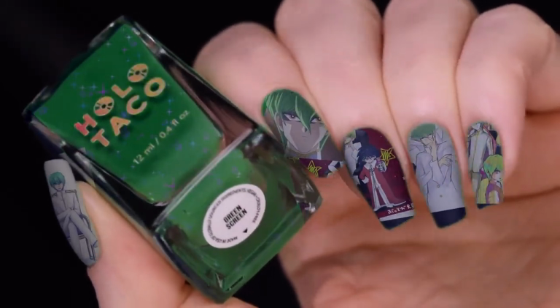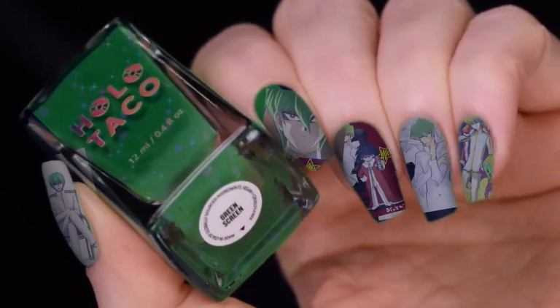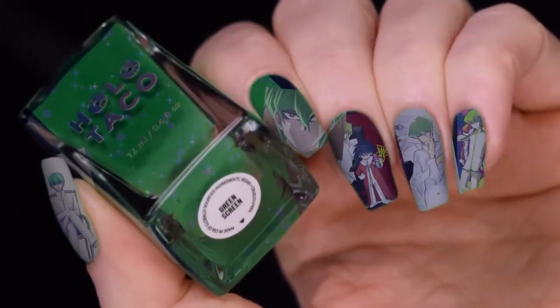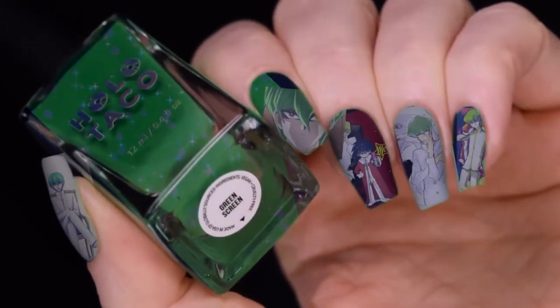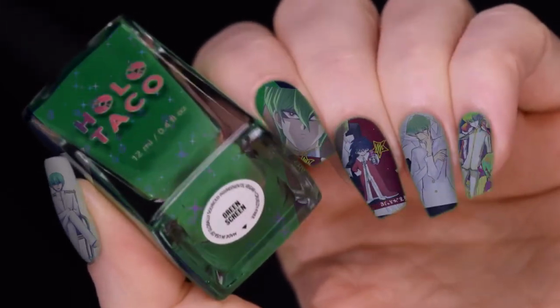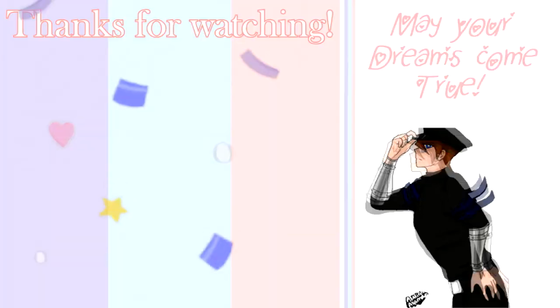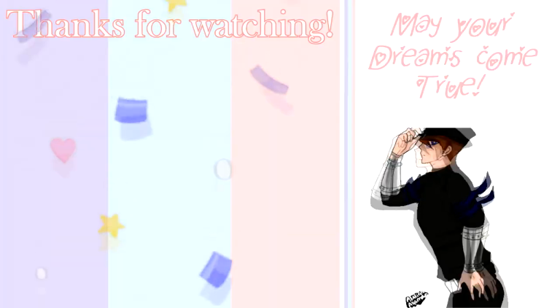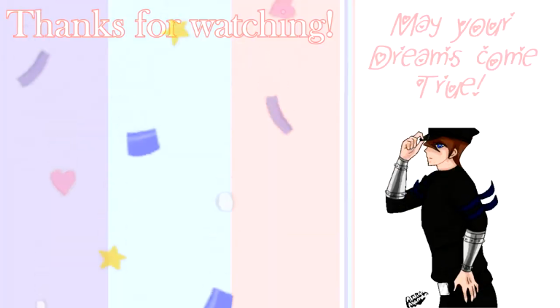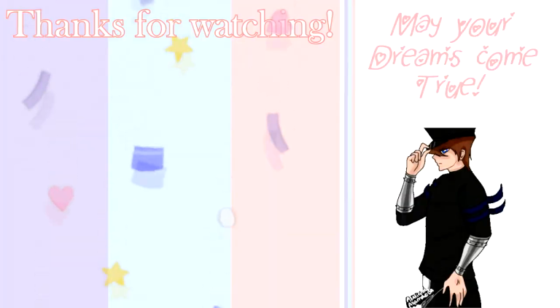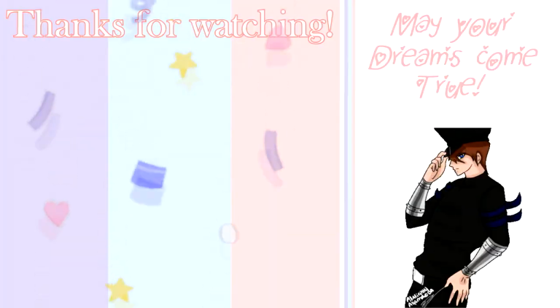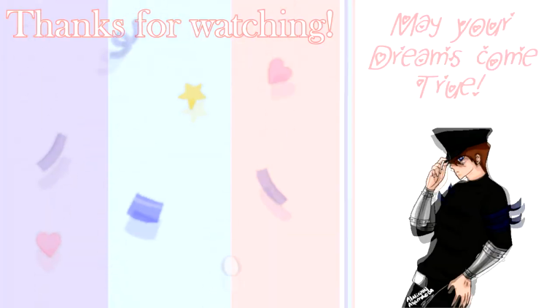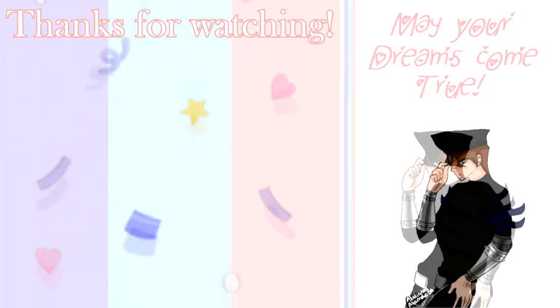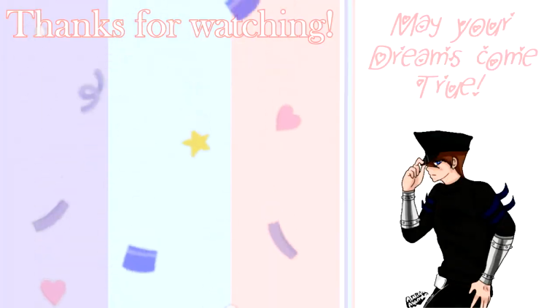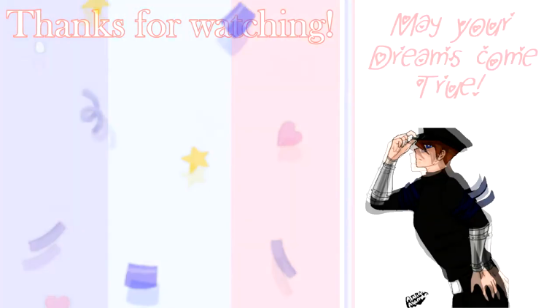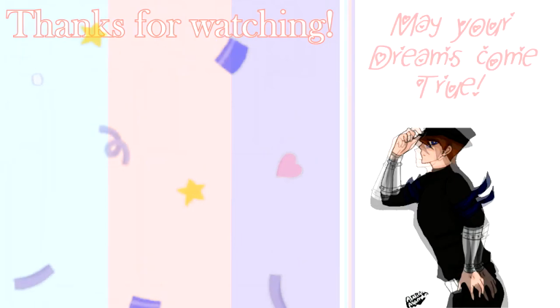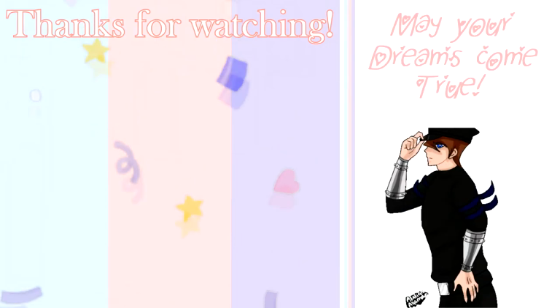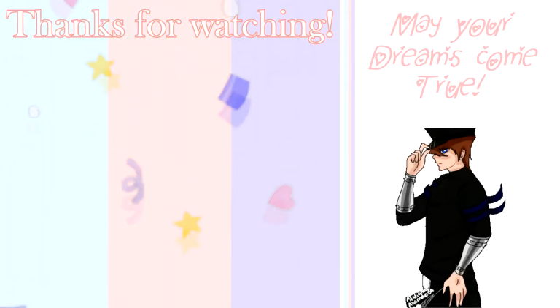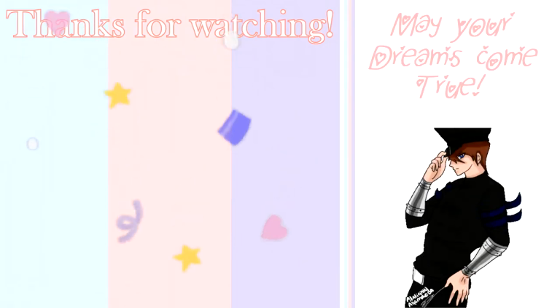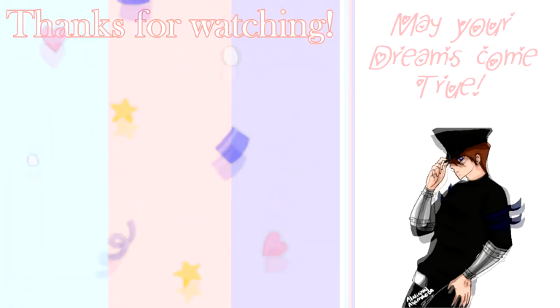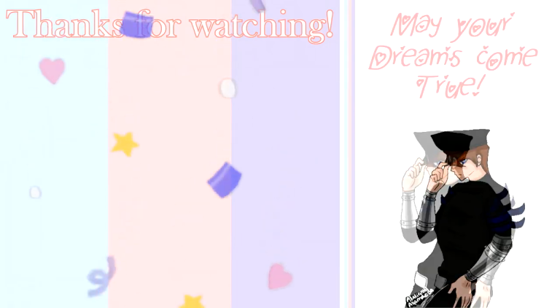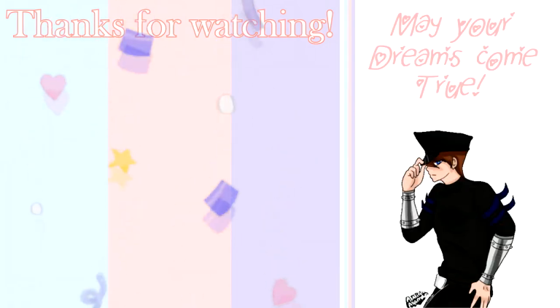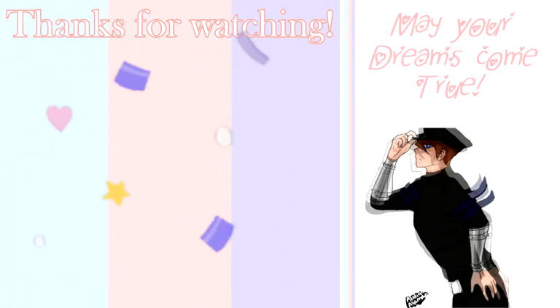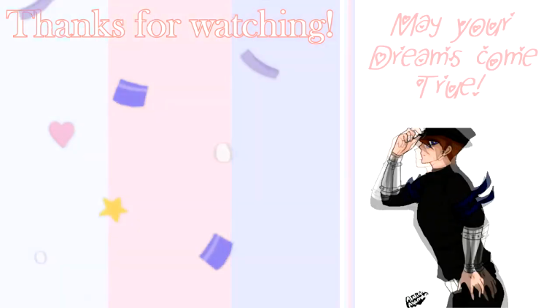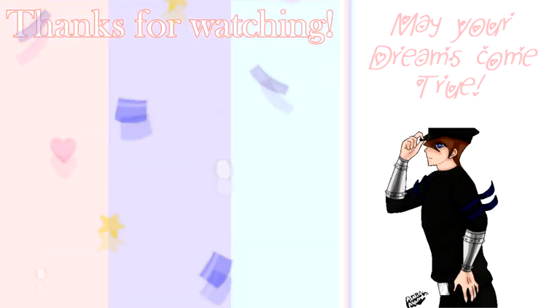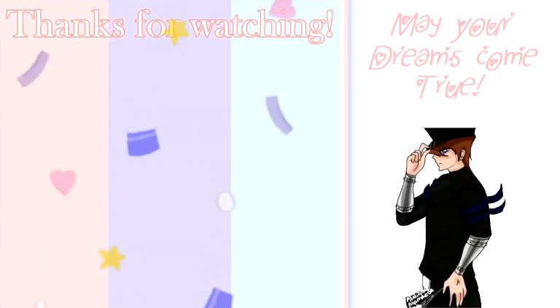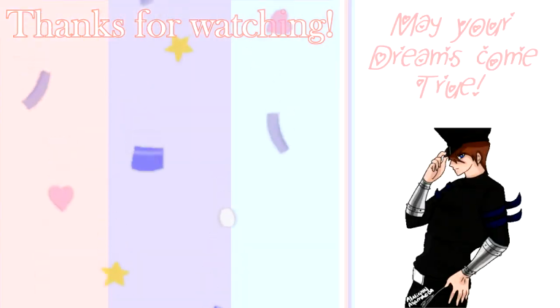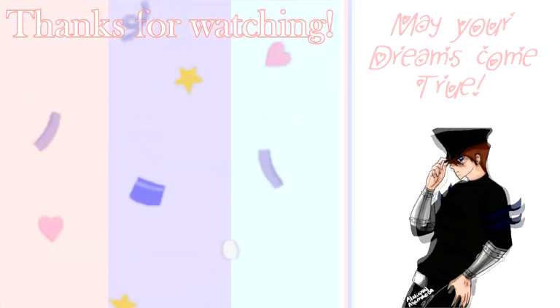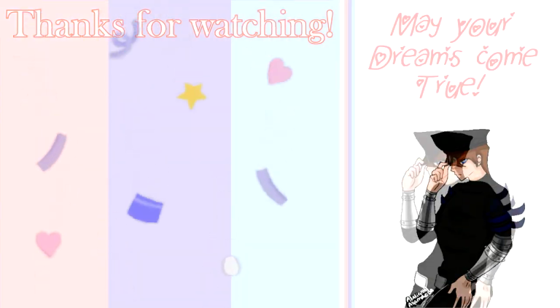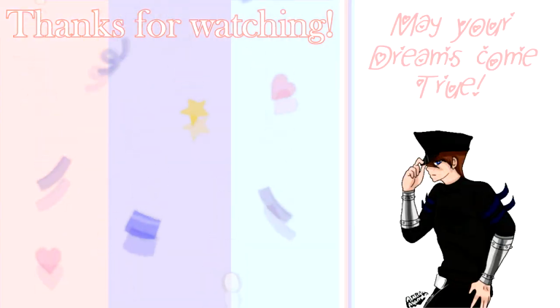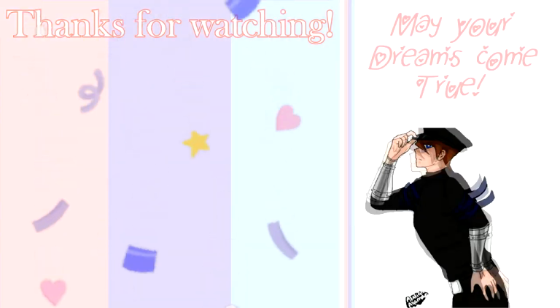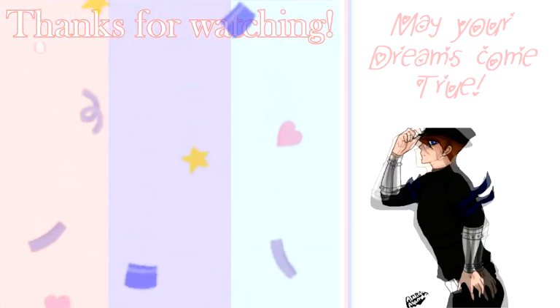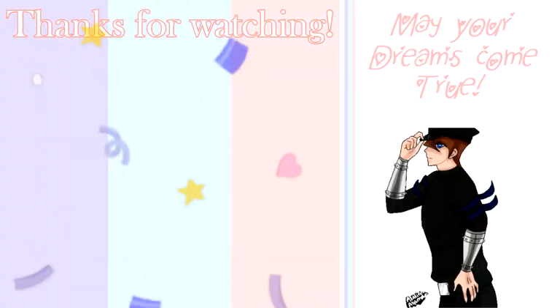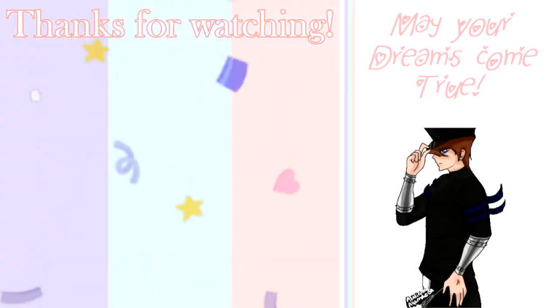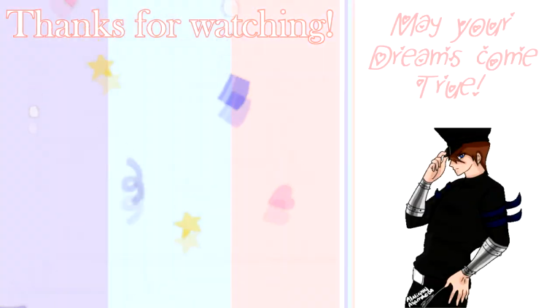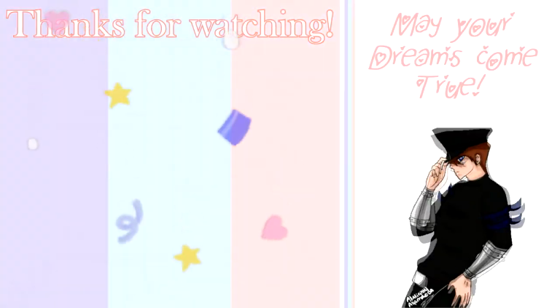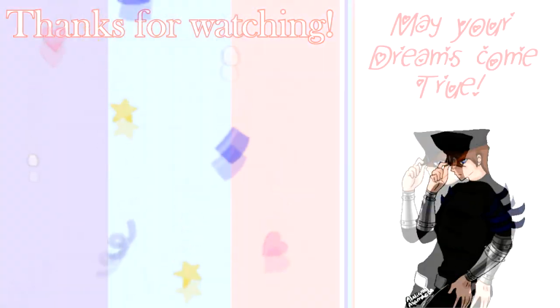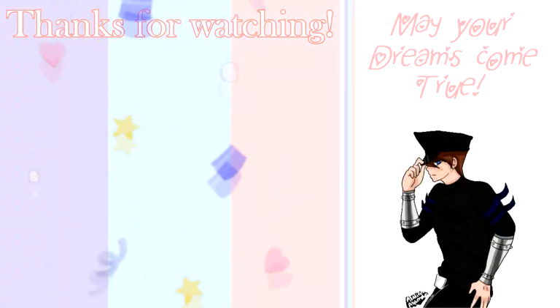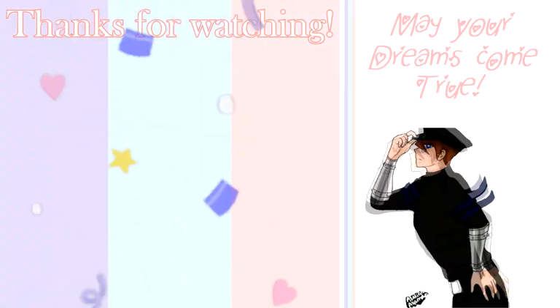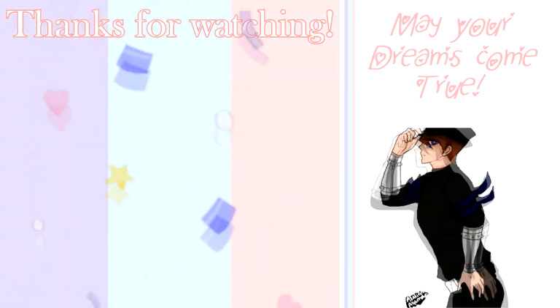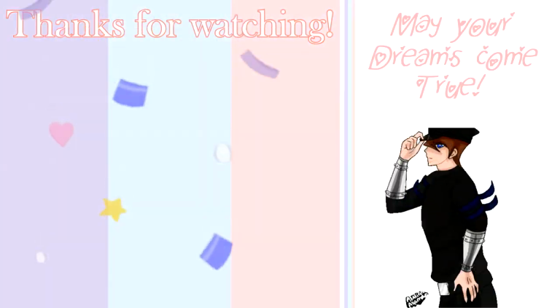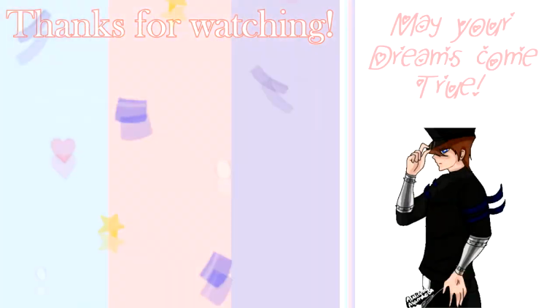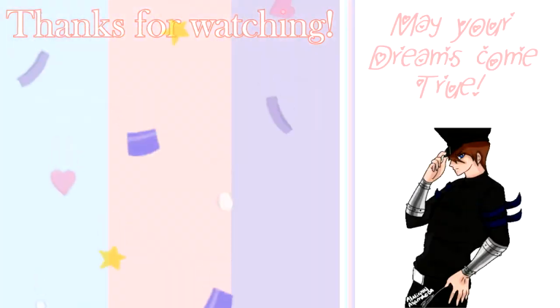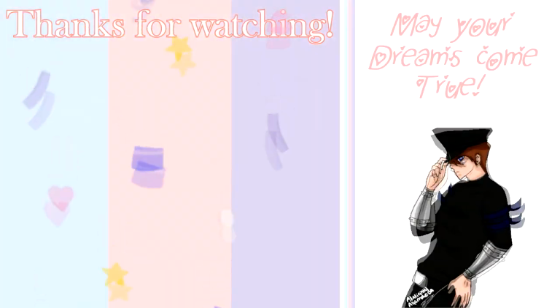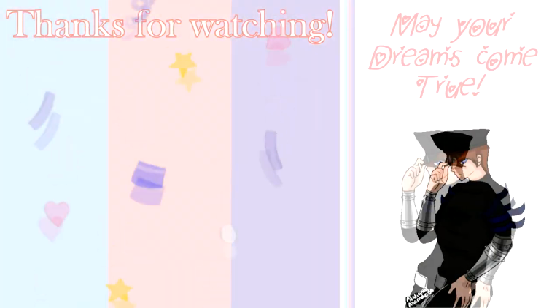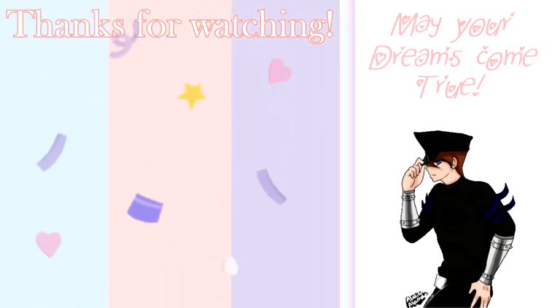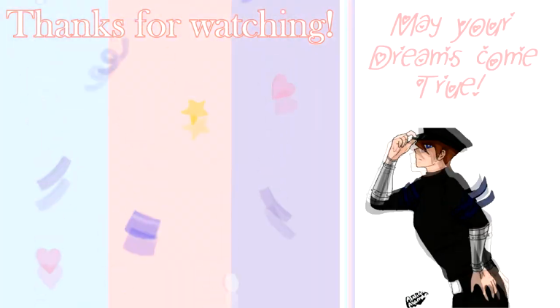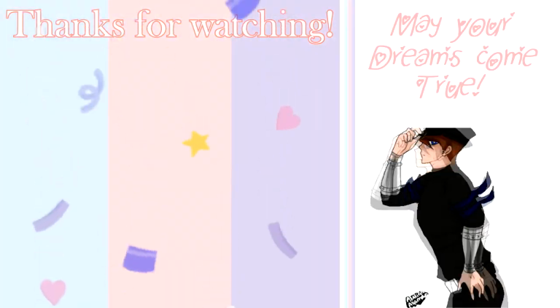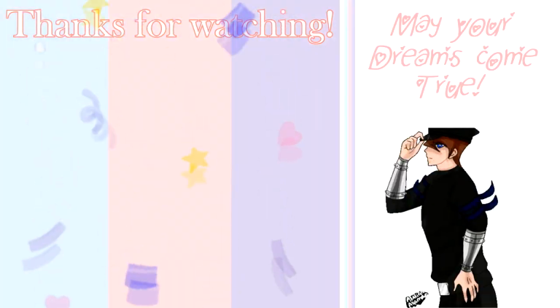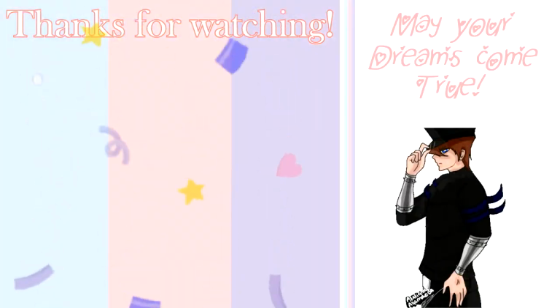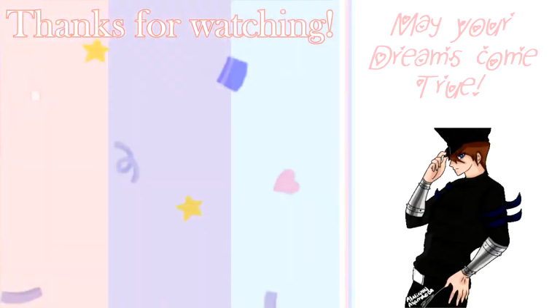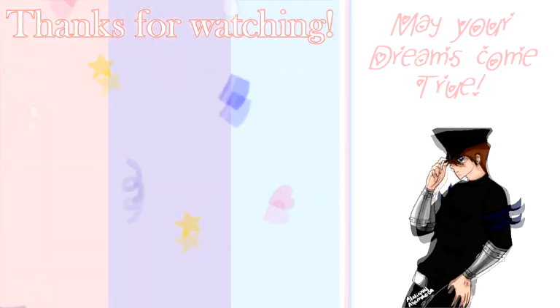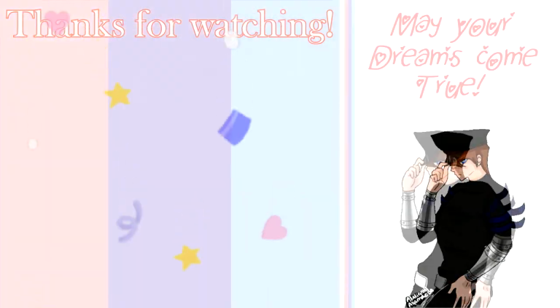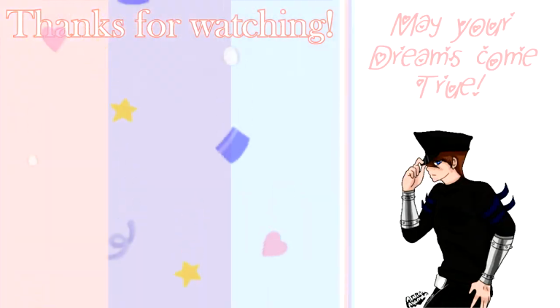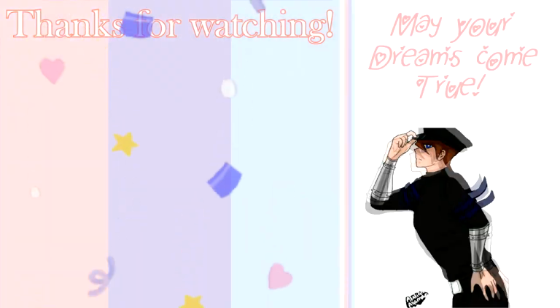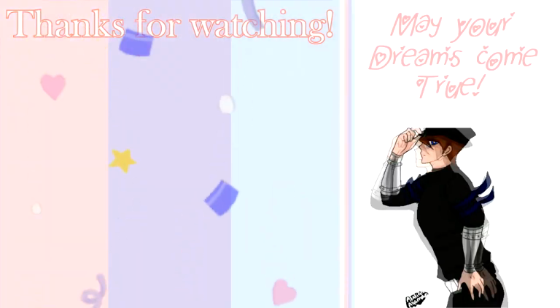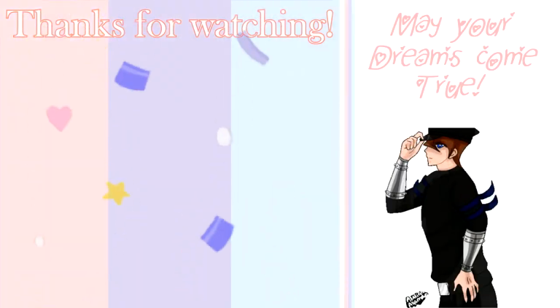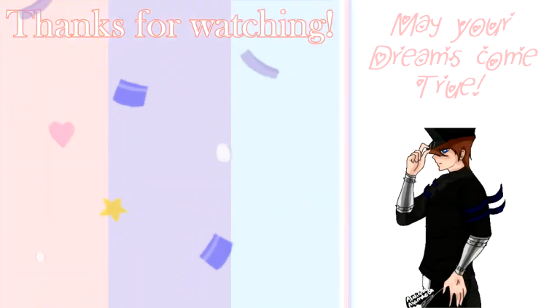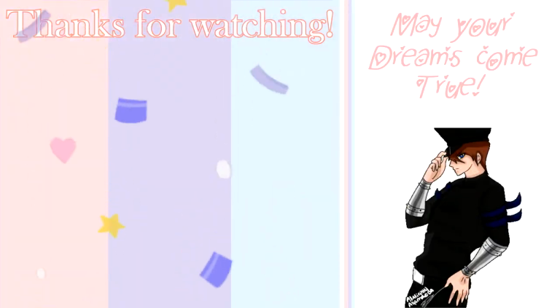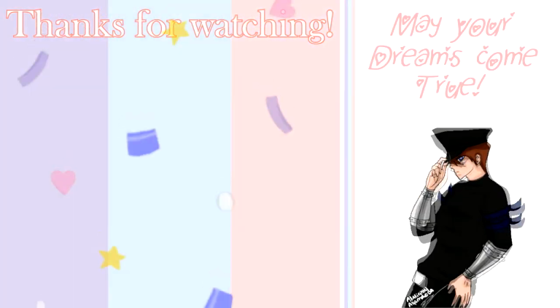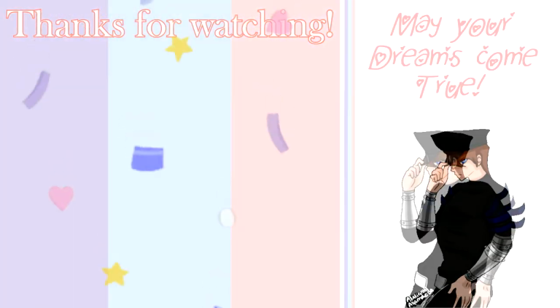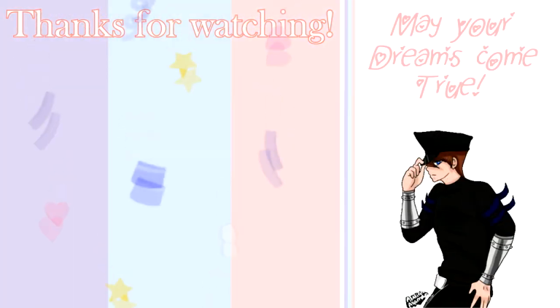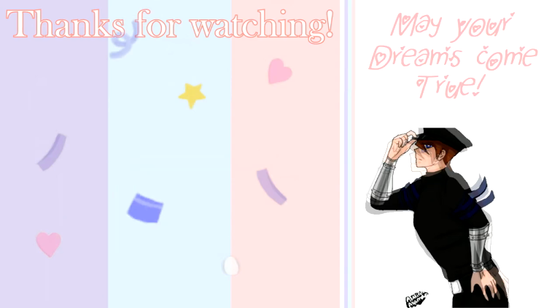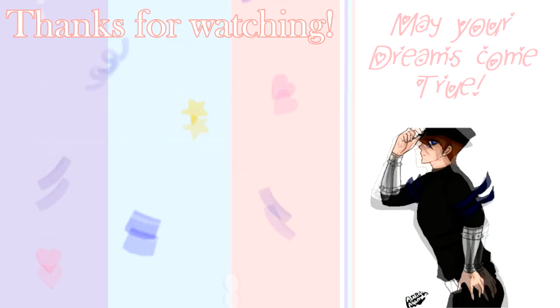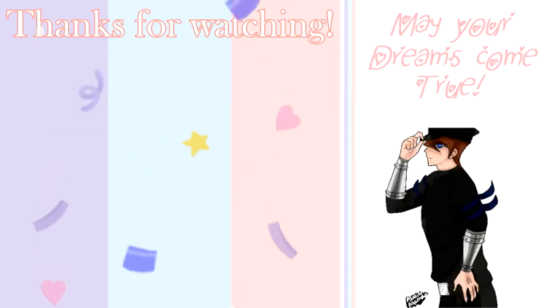Like and comment for this non-scheduled video of mine. I feel weird uploading non-scheduled videos. See you in my next video.